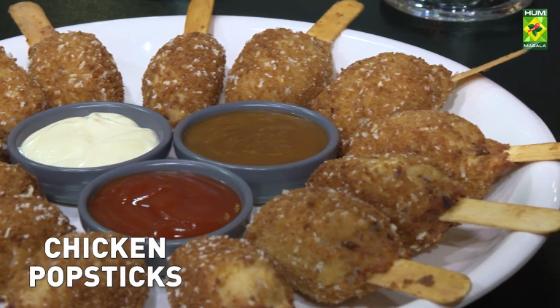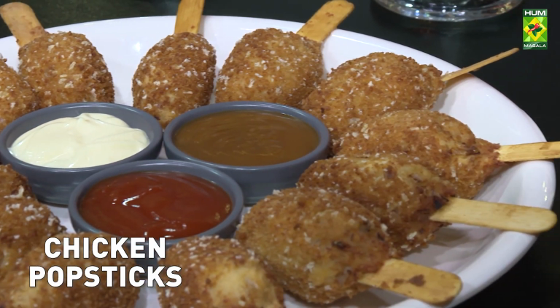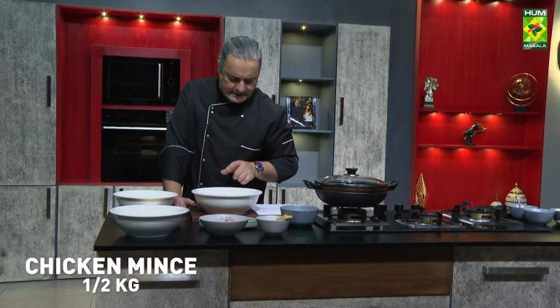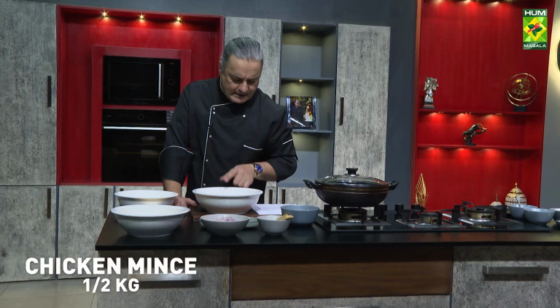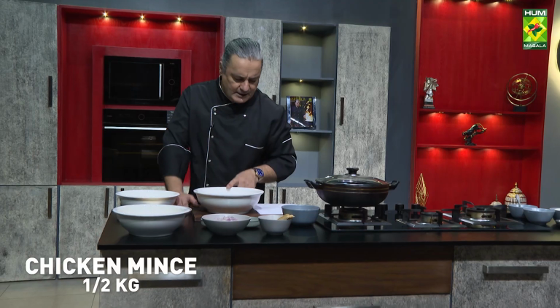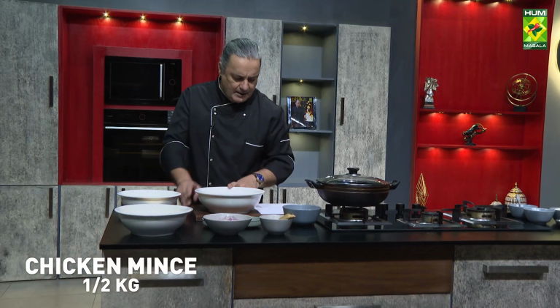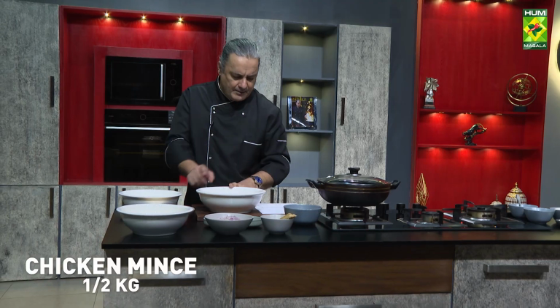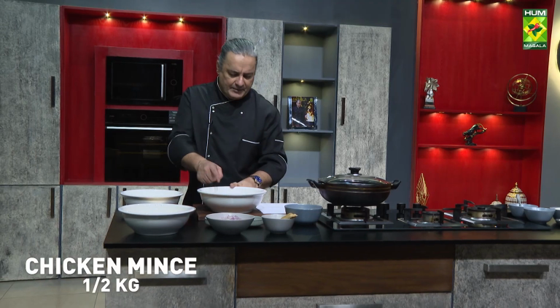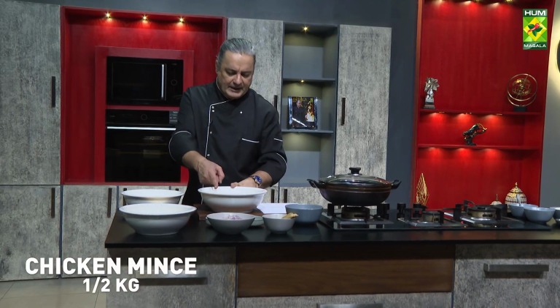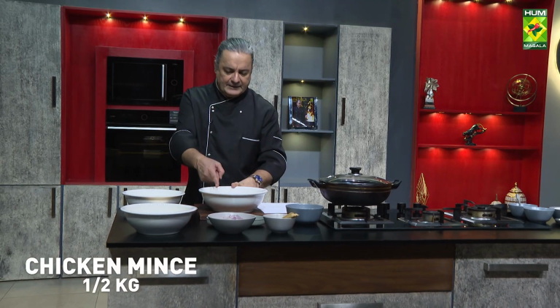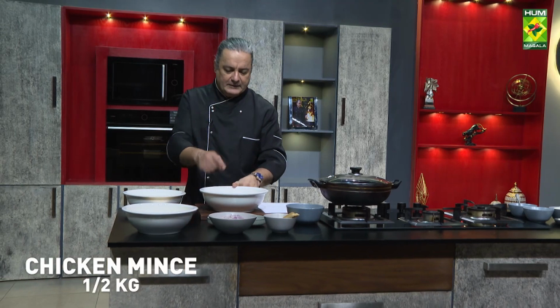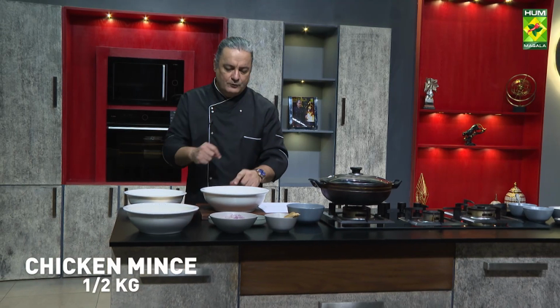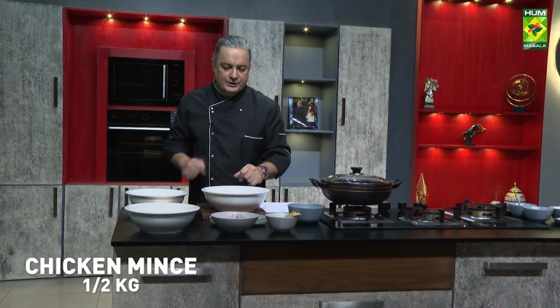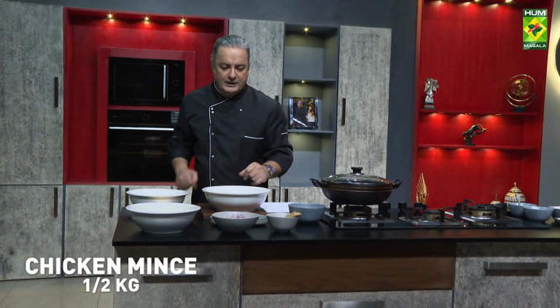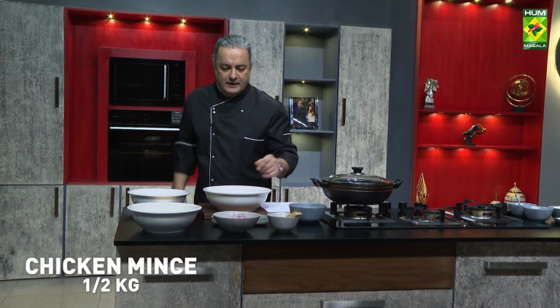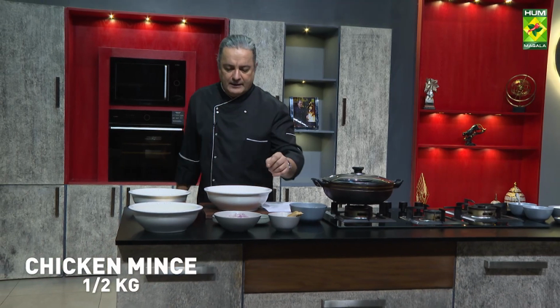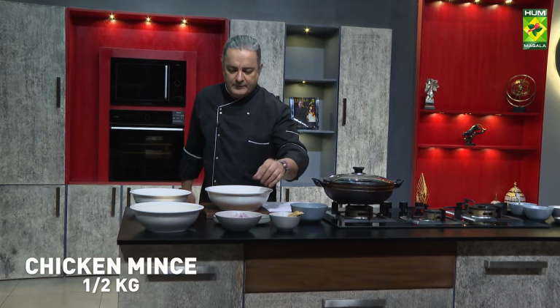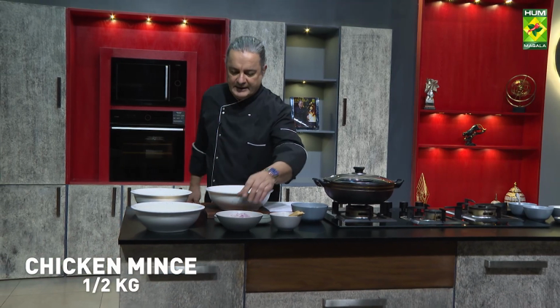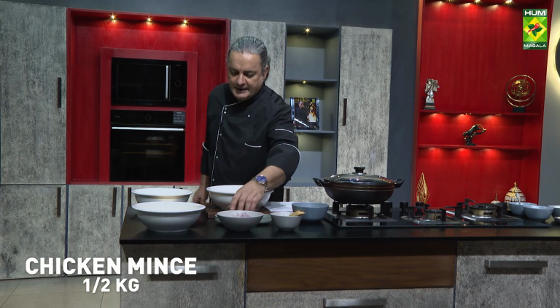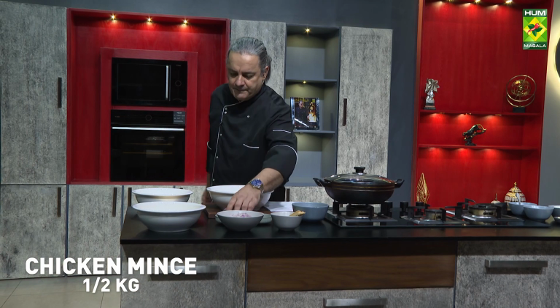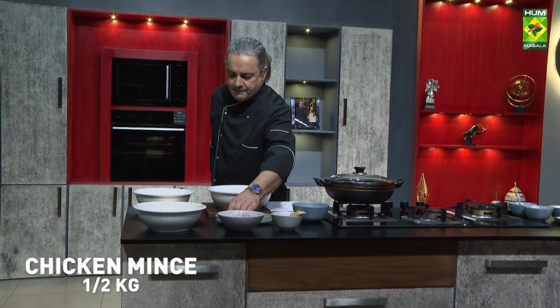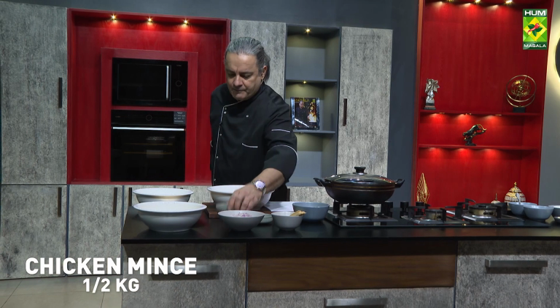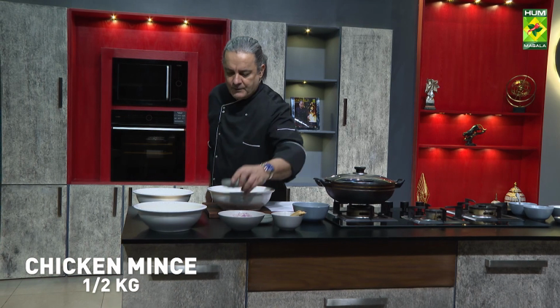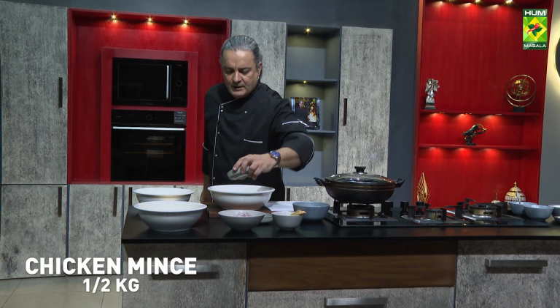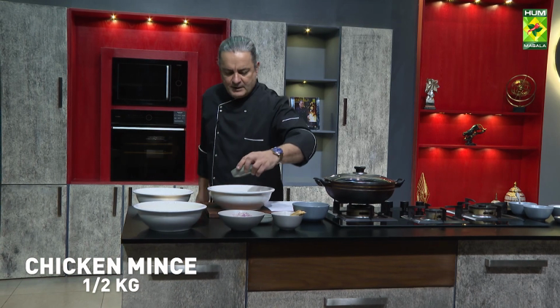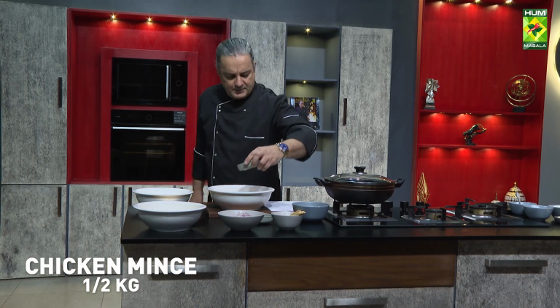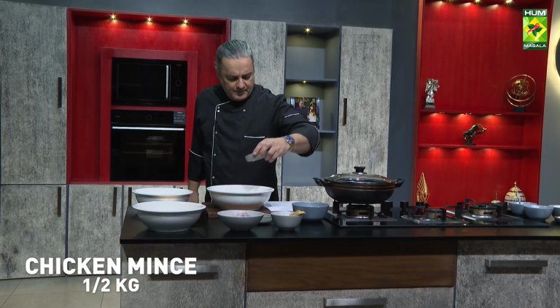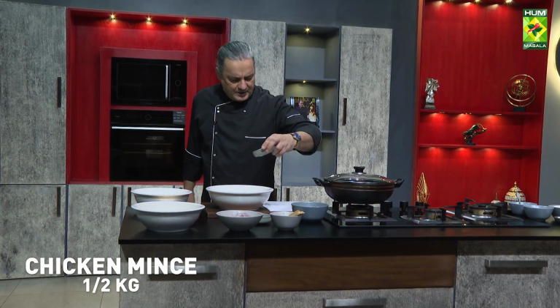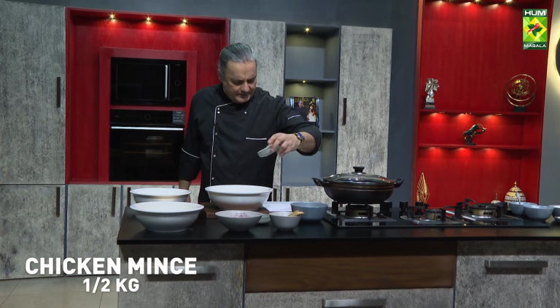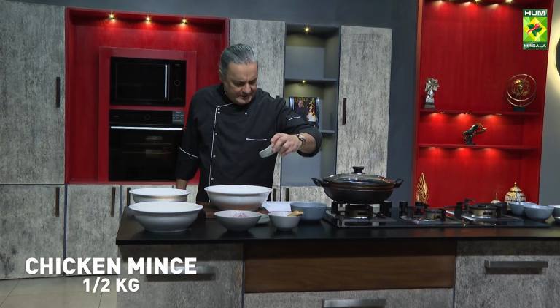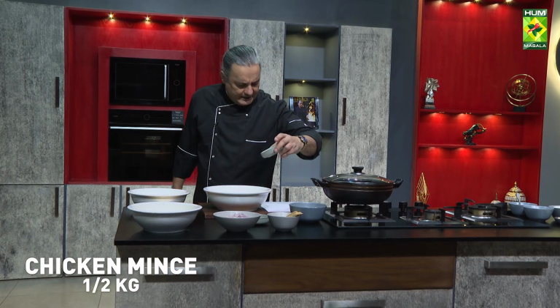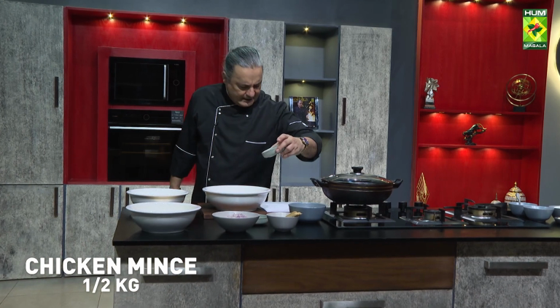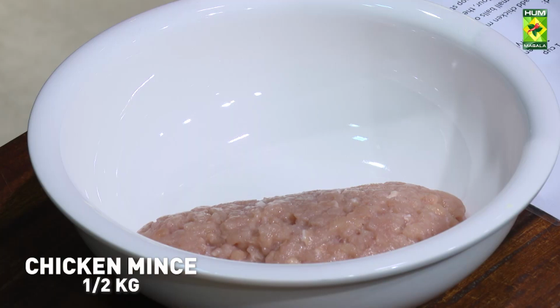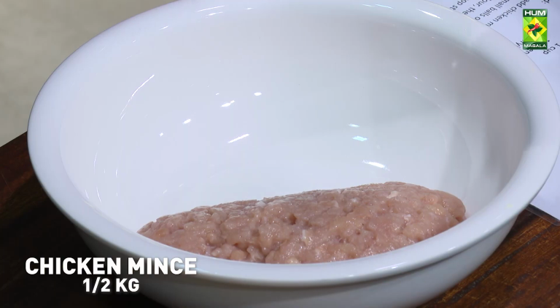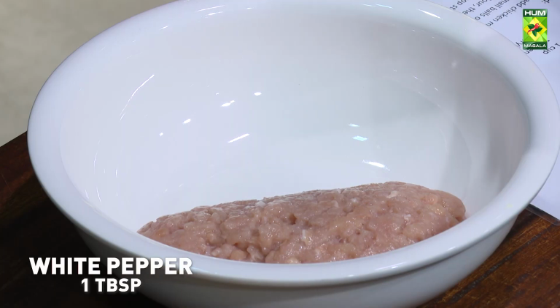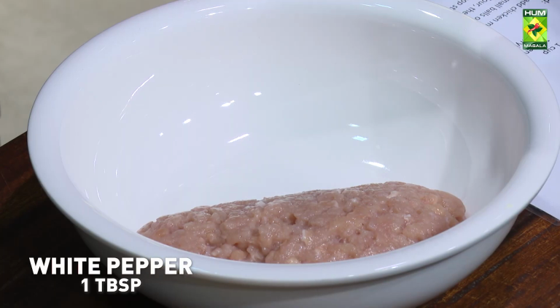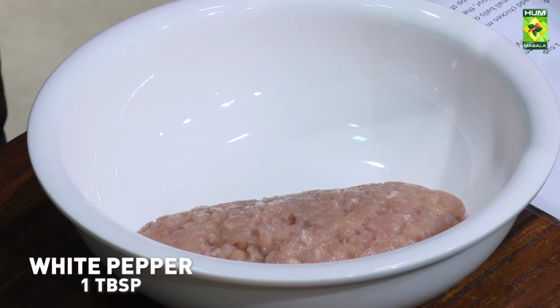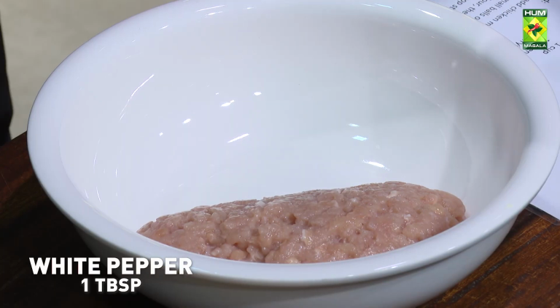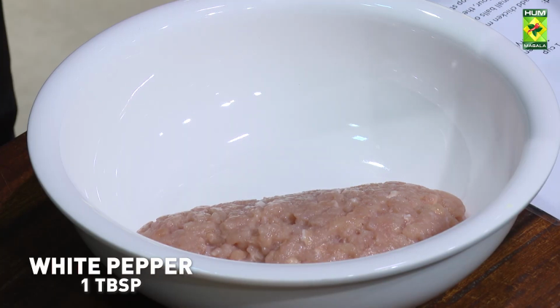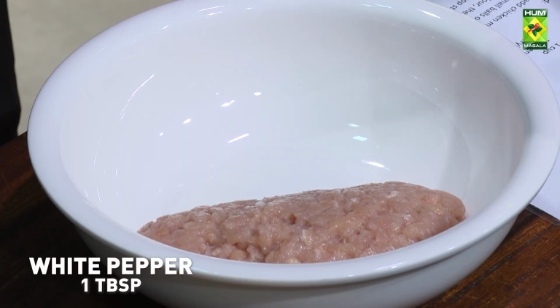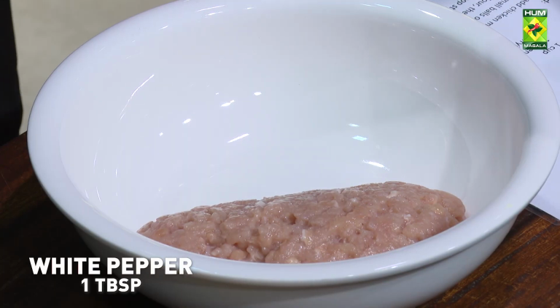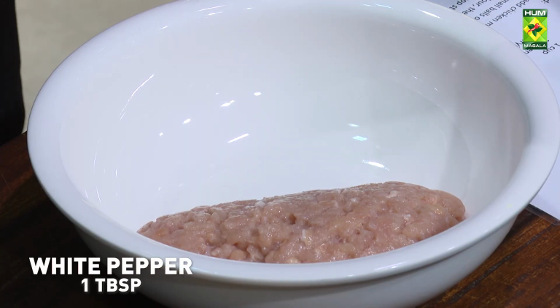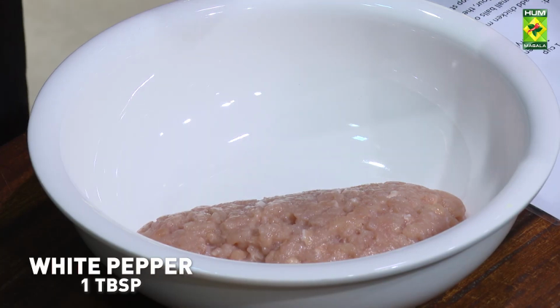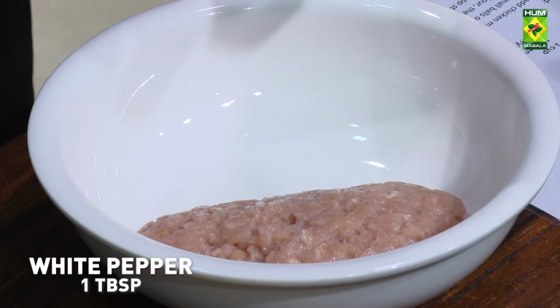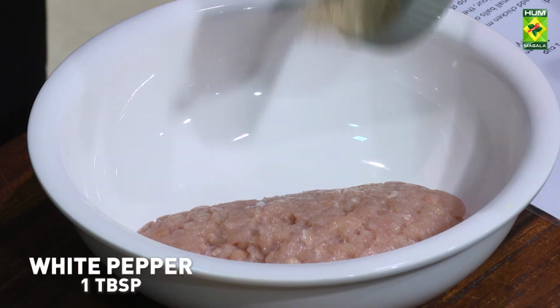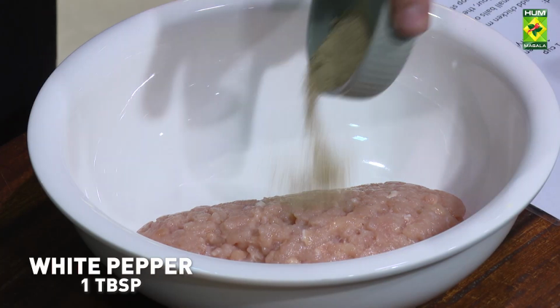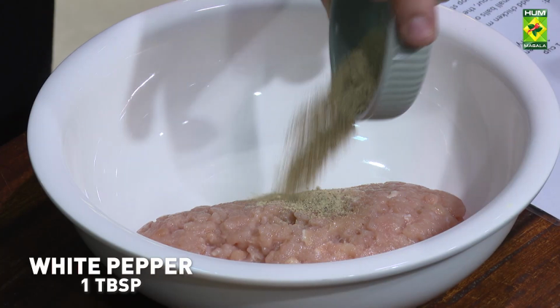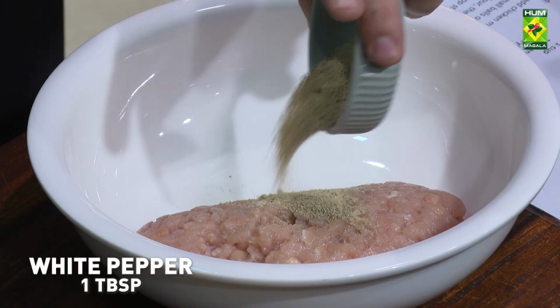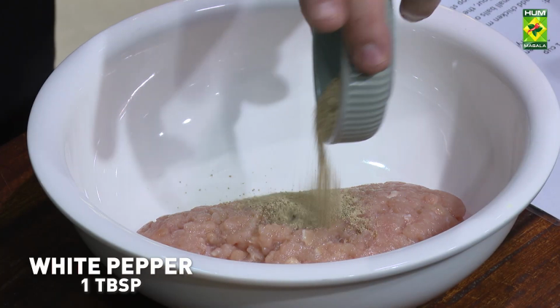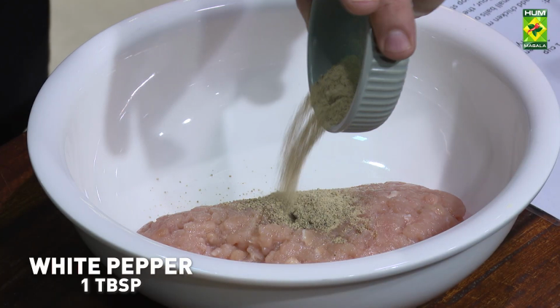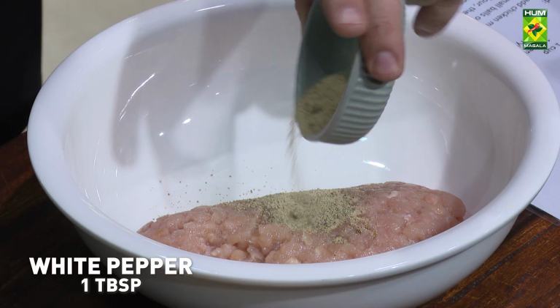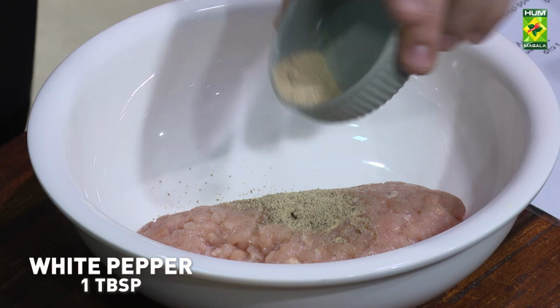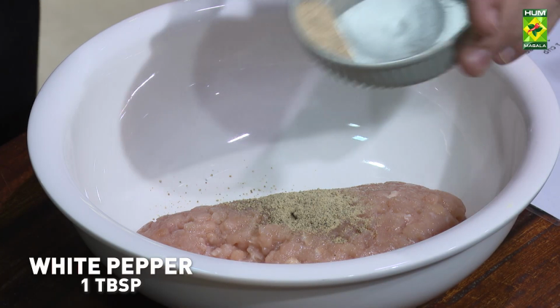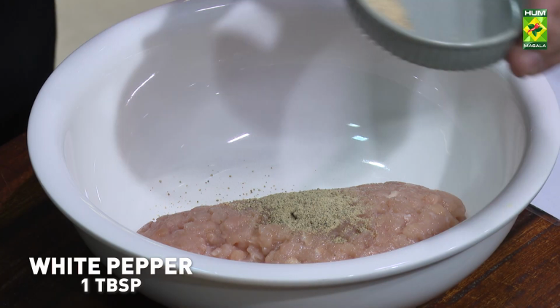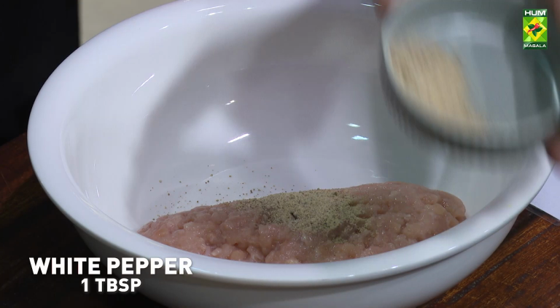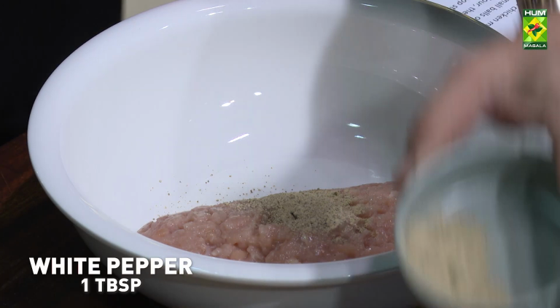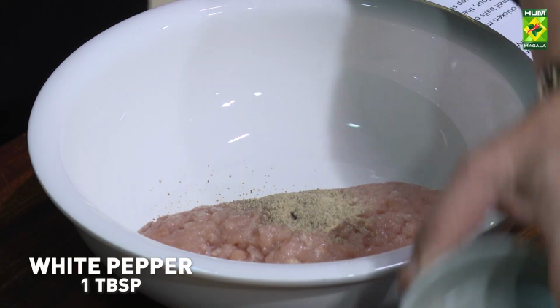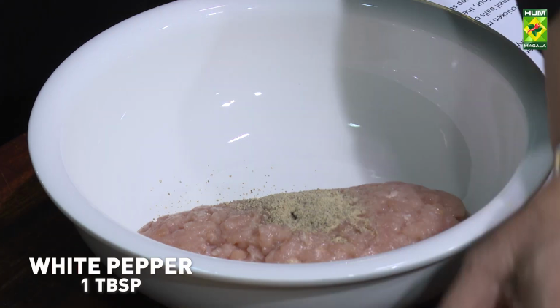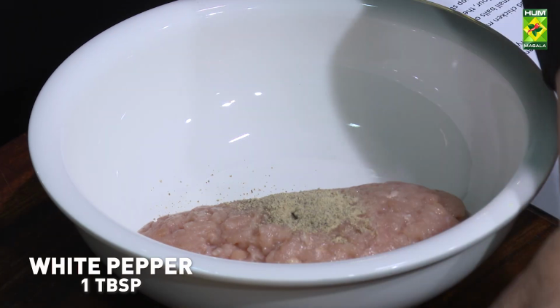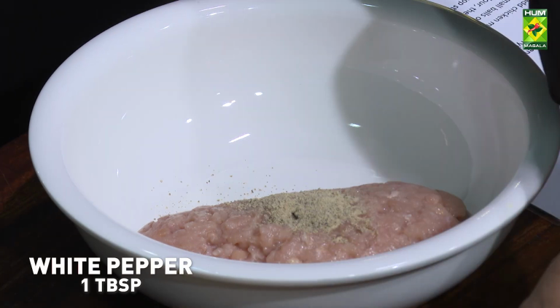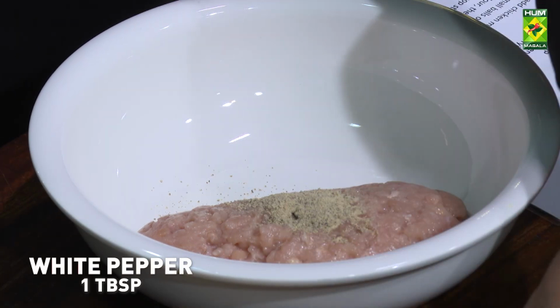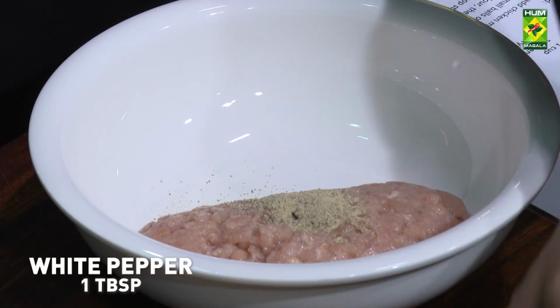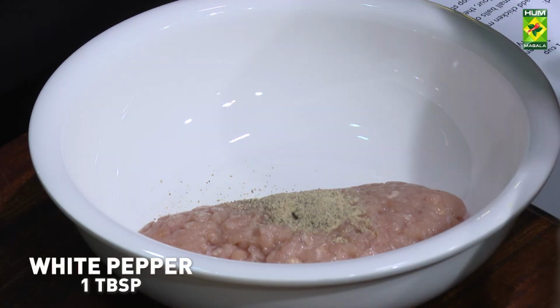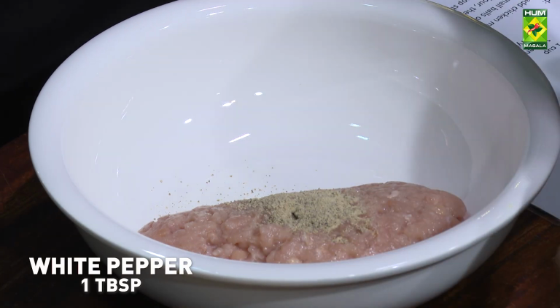We have got 1.5 kg chicken cut into pieces. We will use white pepper or green pepper.